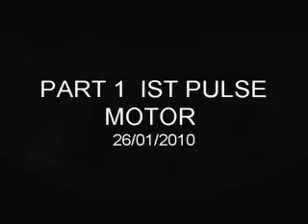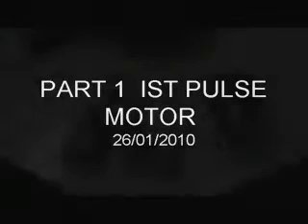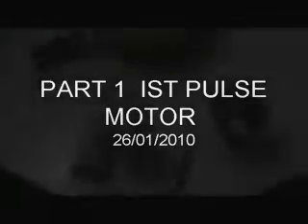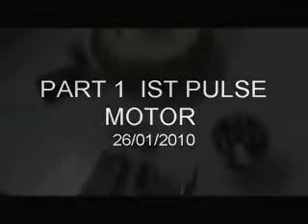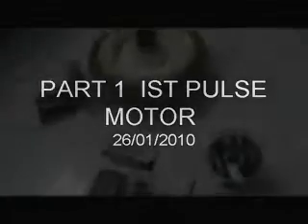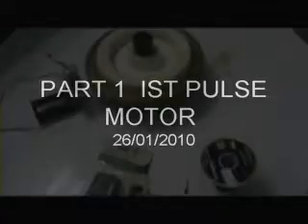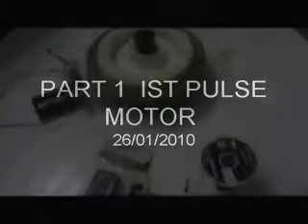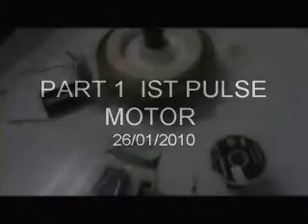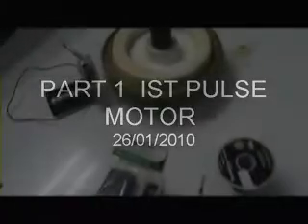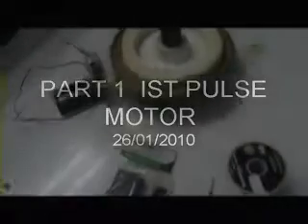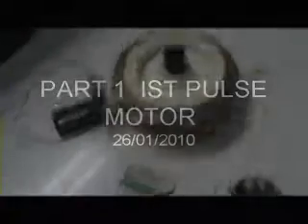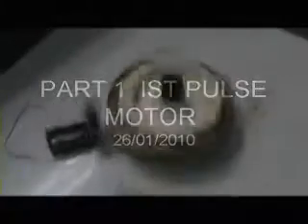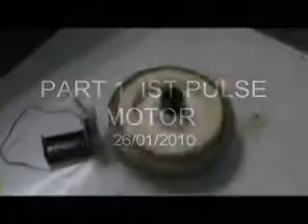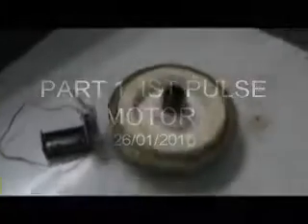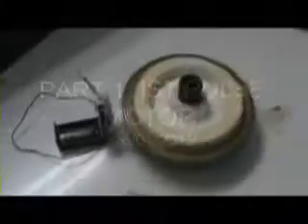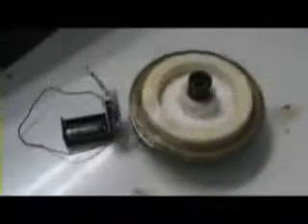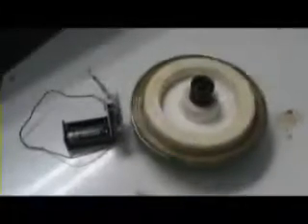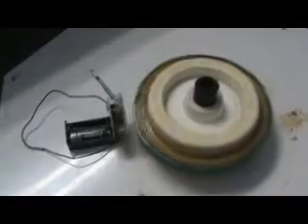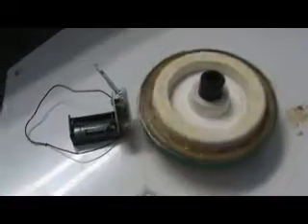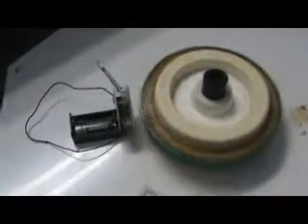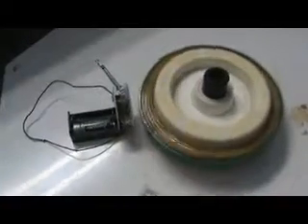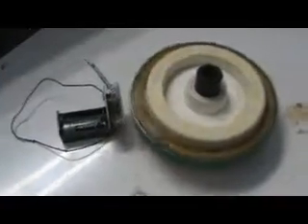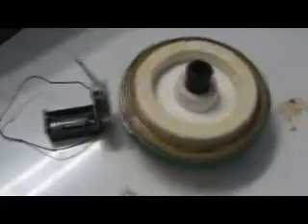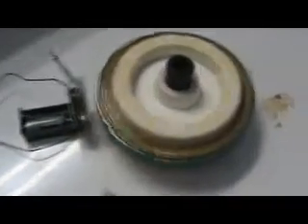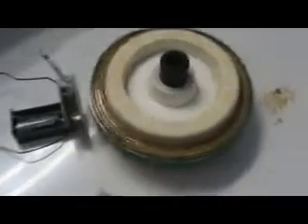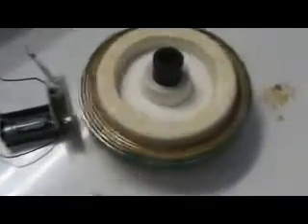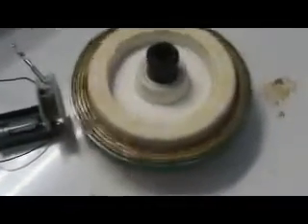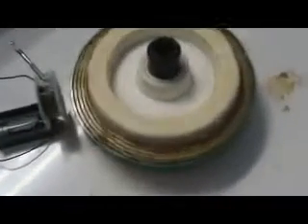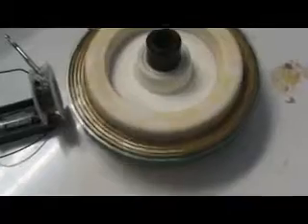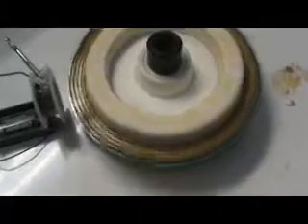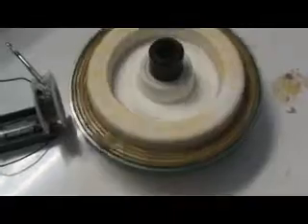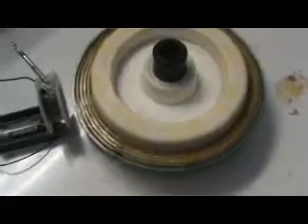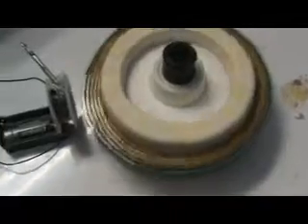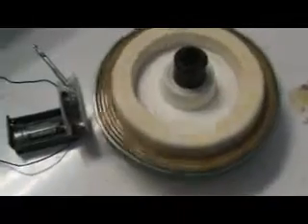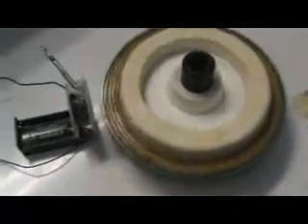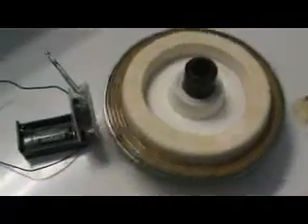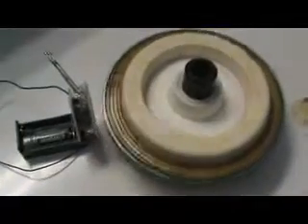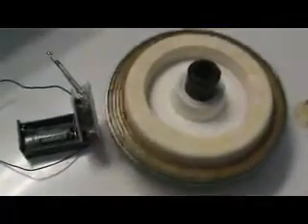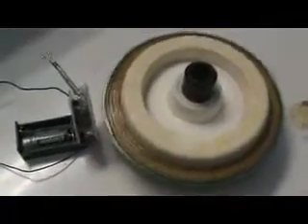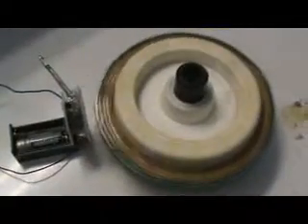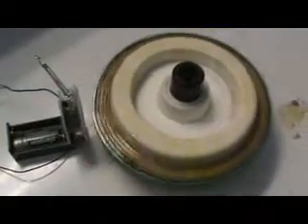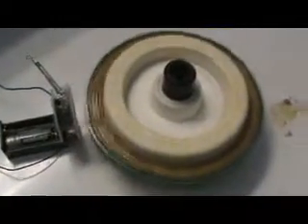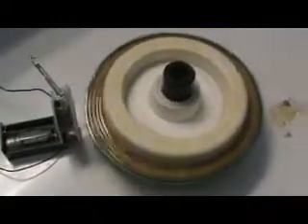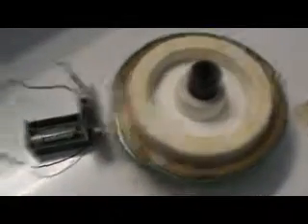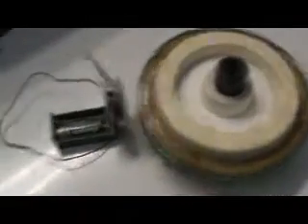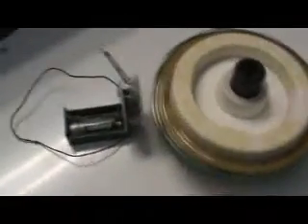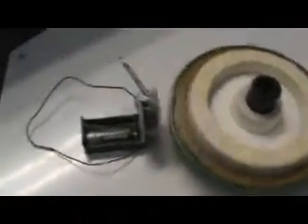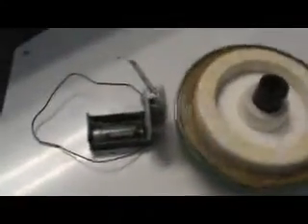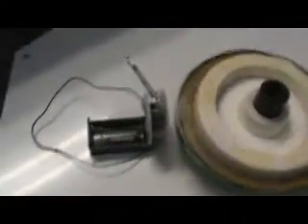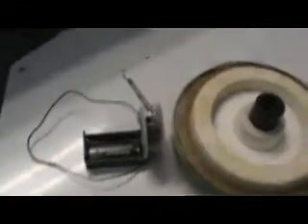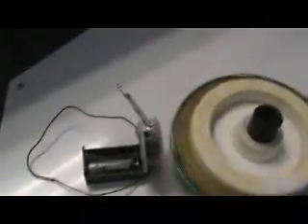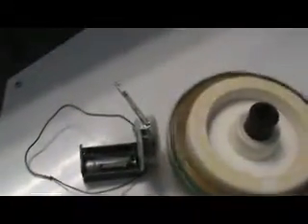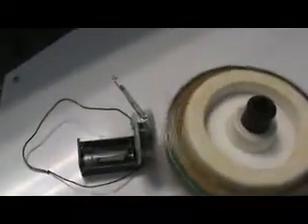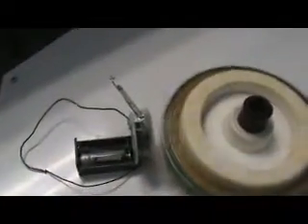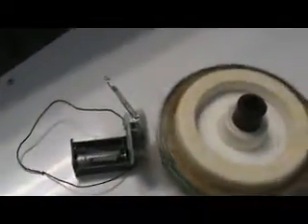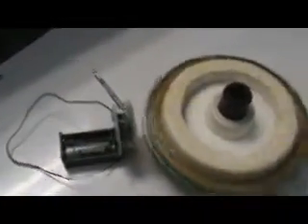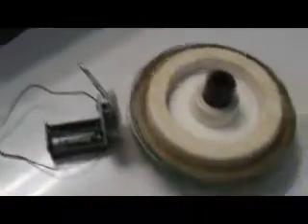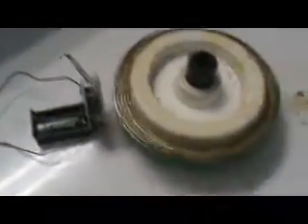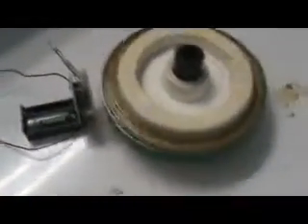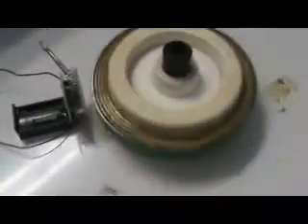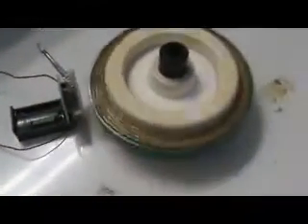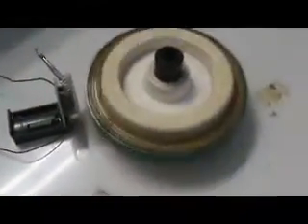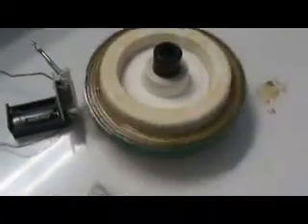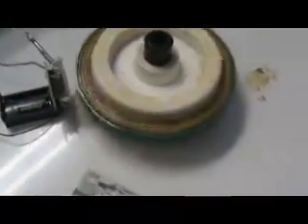Hey guys, it's ISD here. The pulse motor is still running fine, just lovely as it should, you know. It works really well.